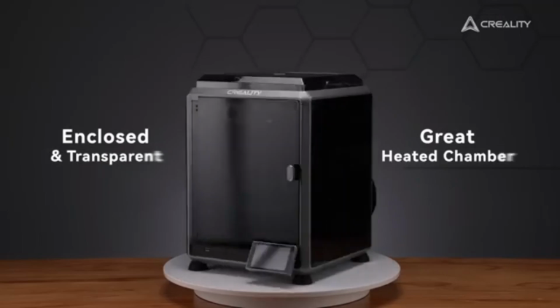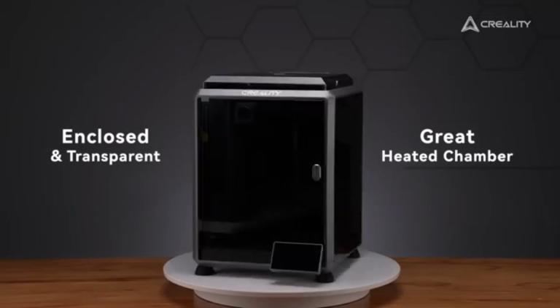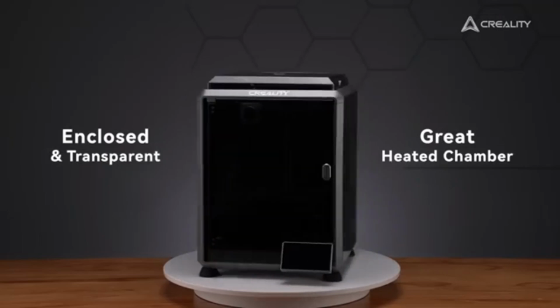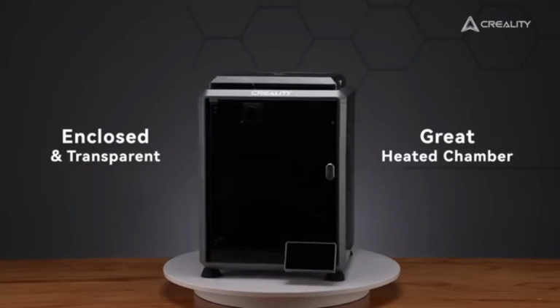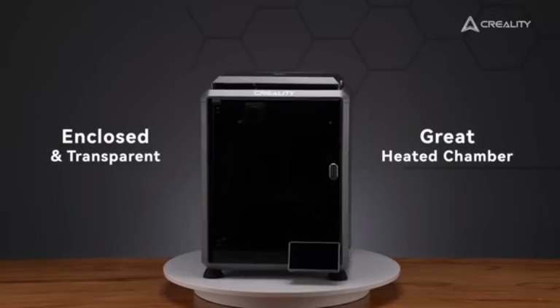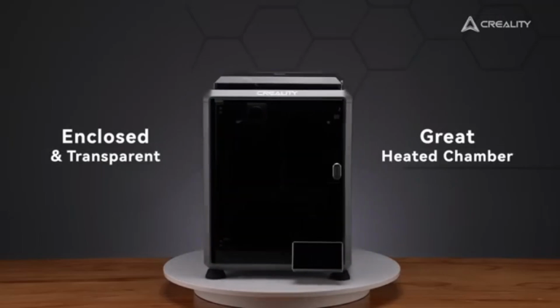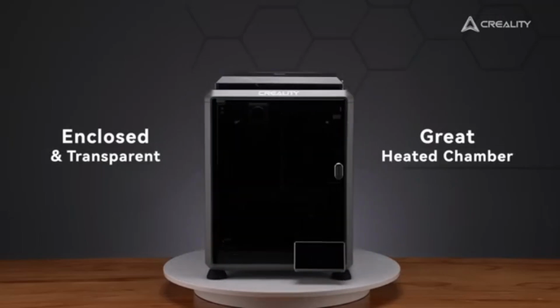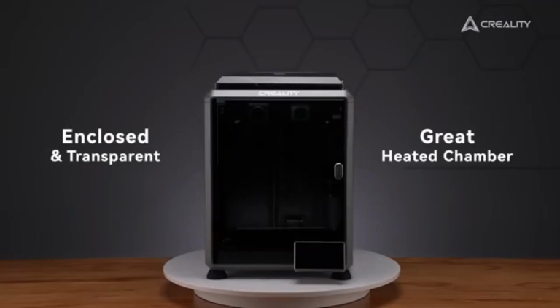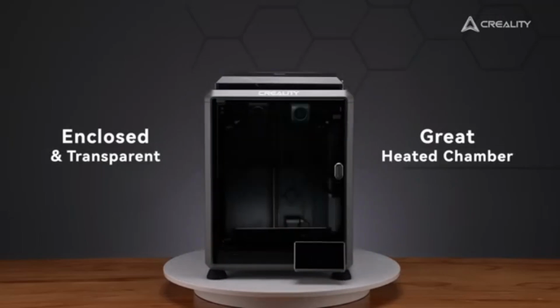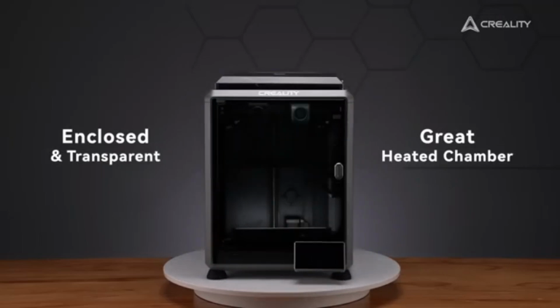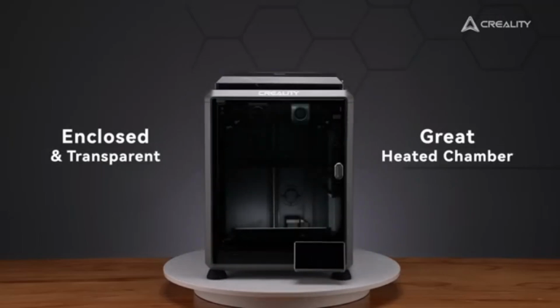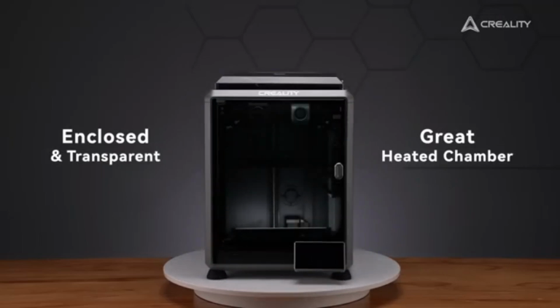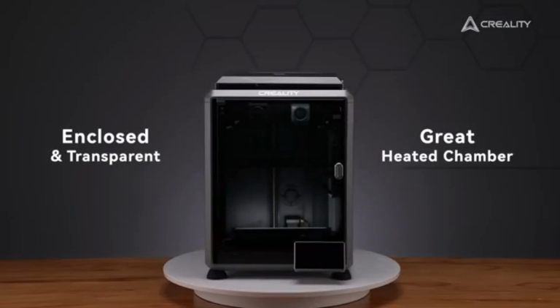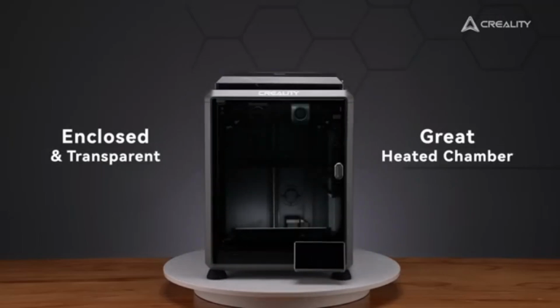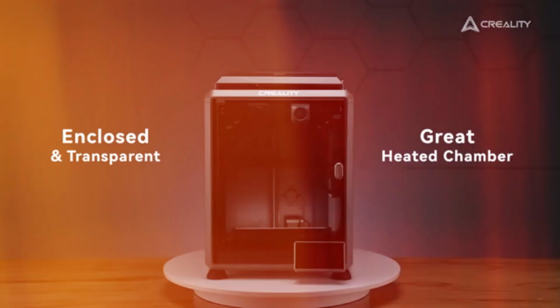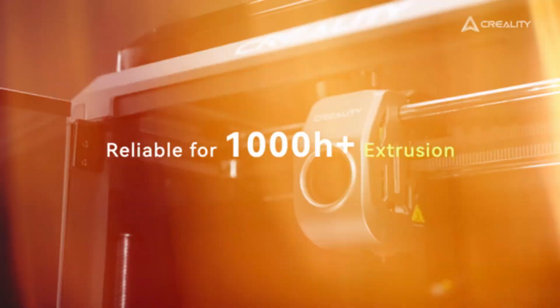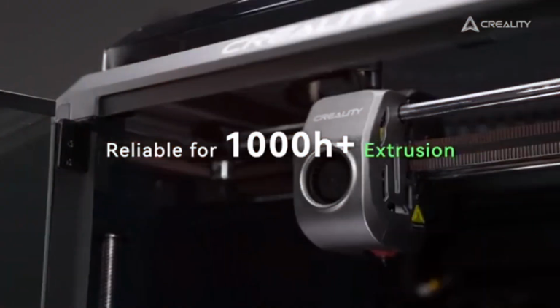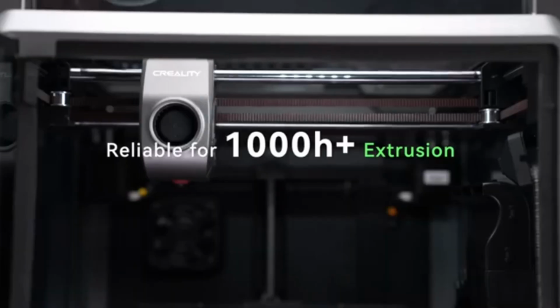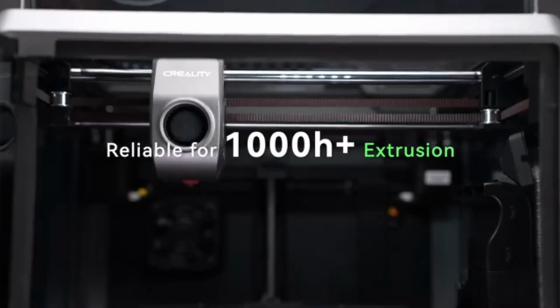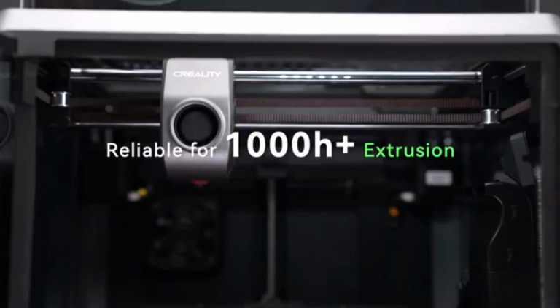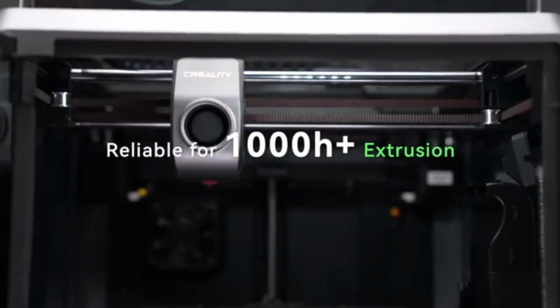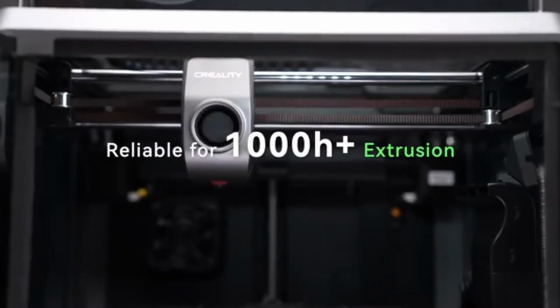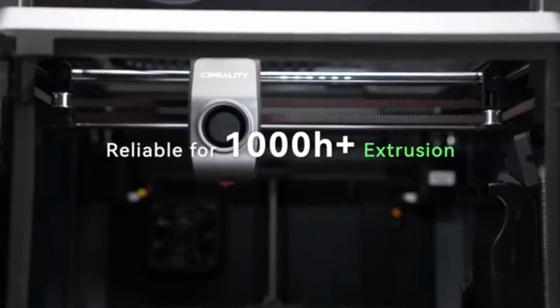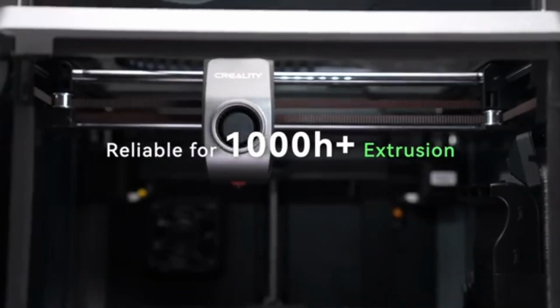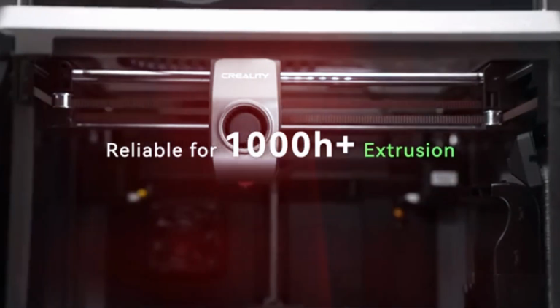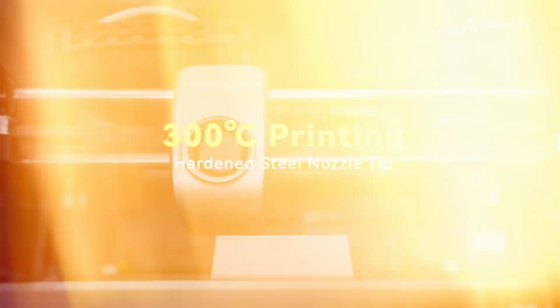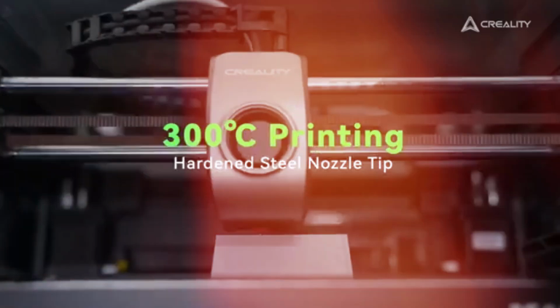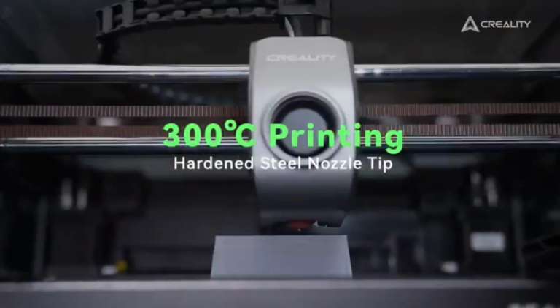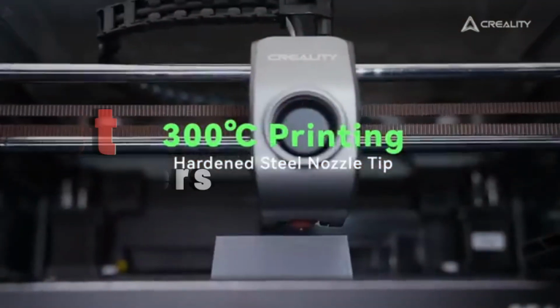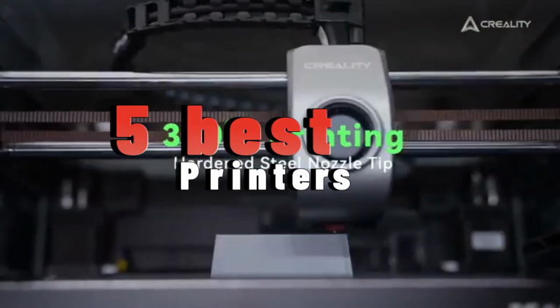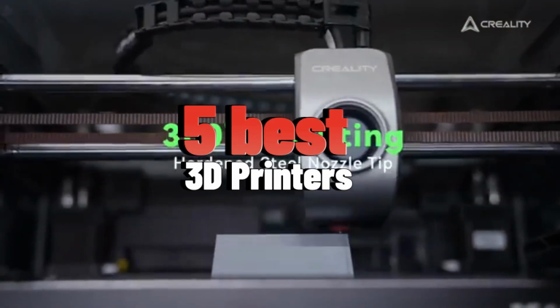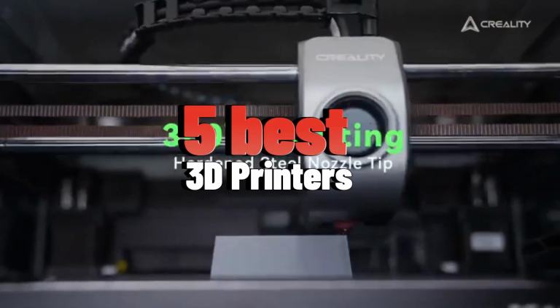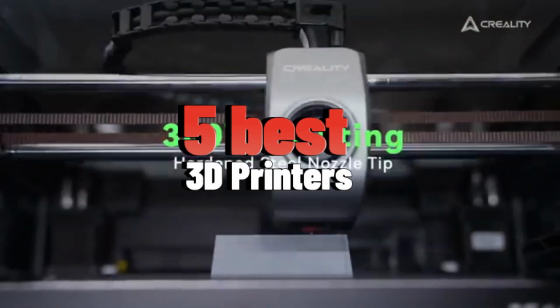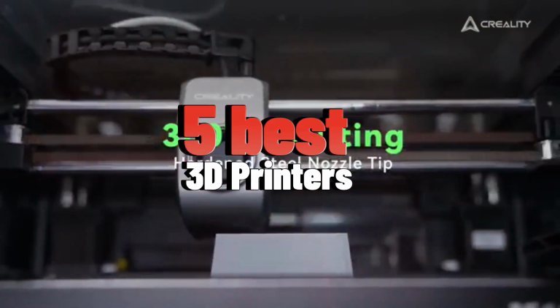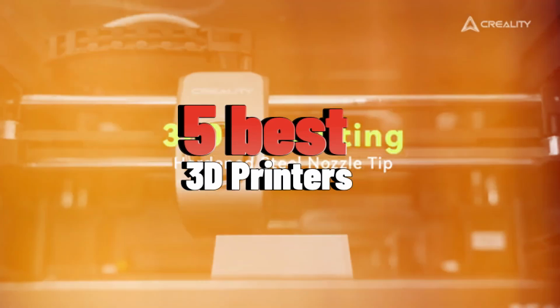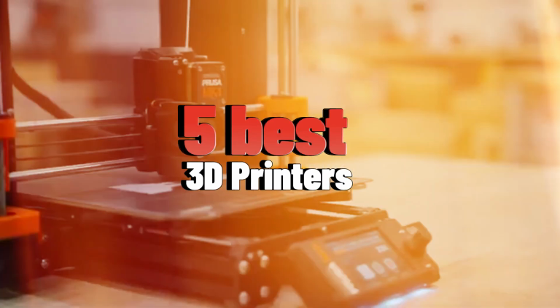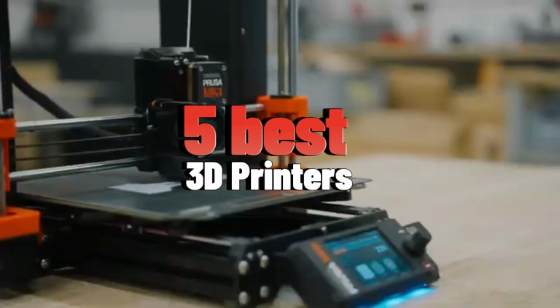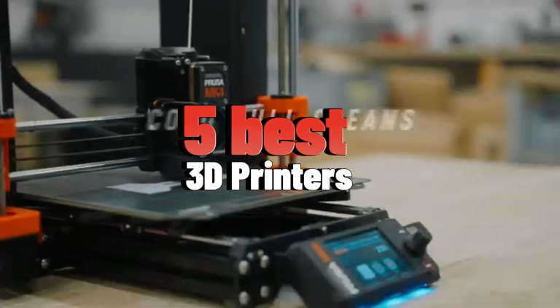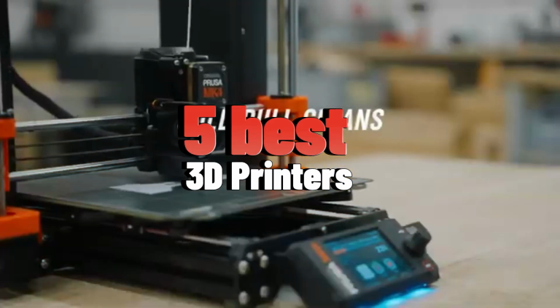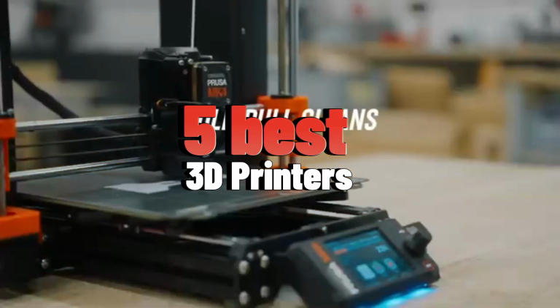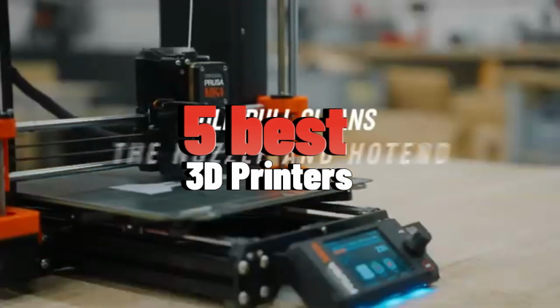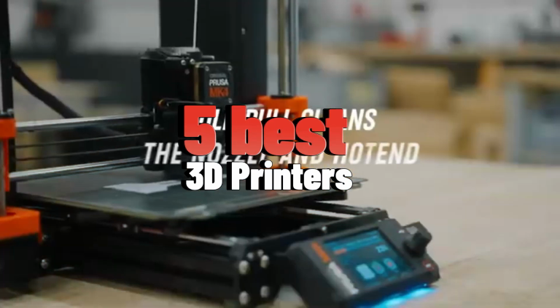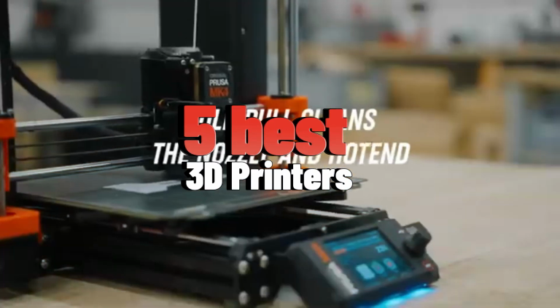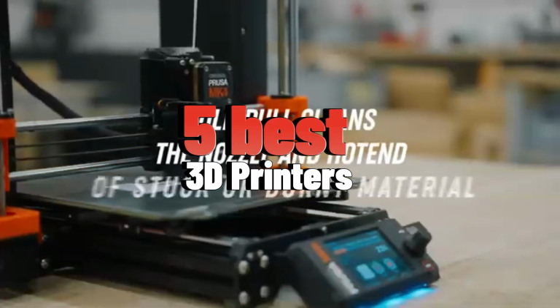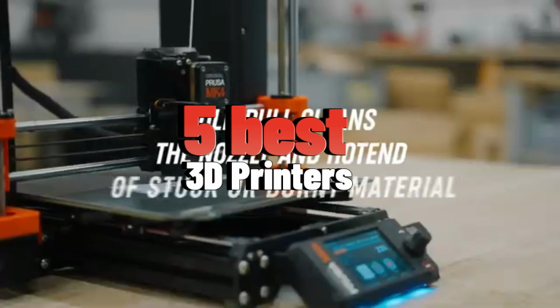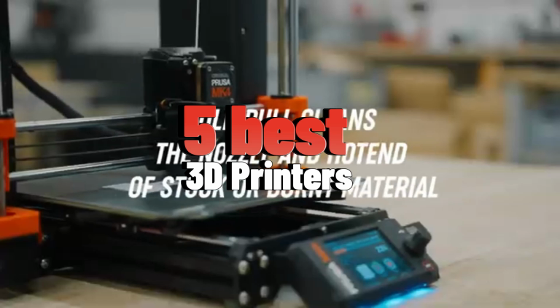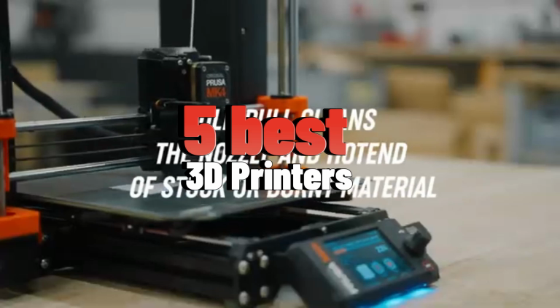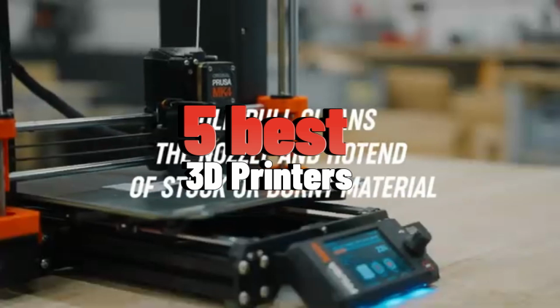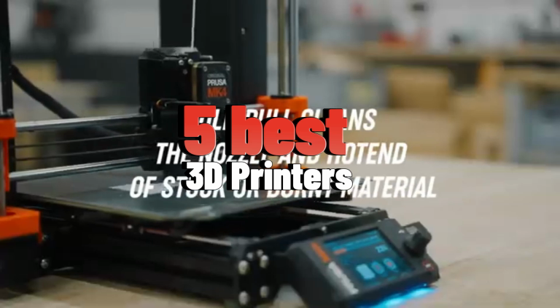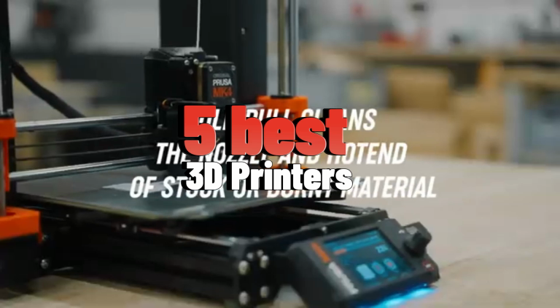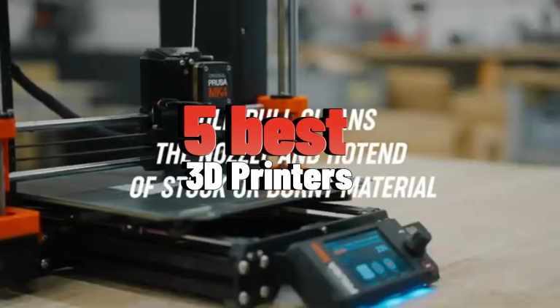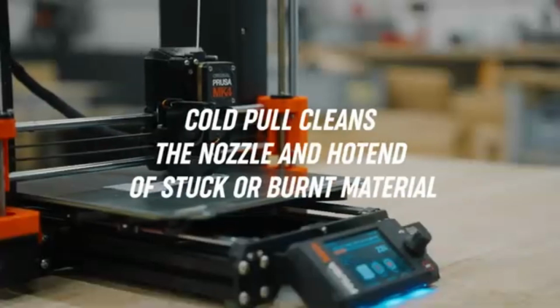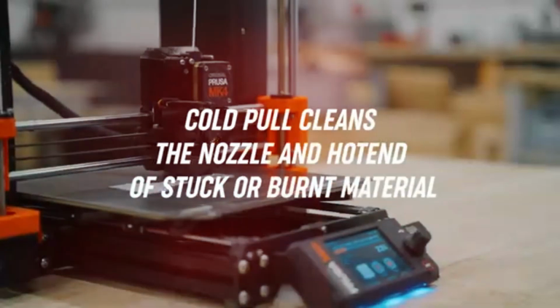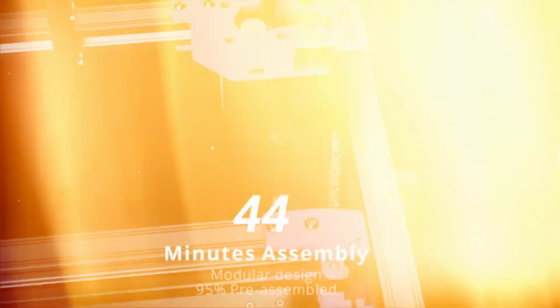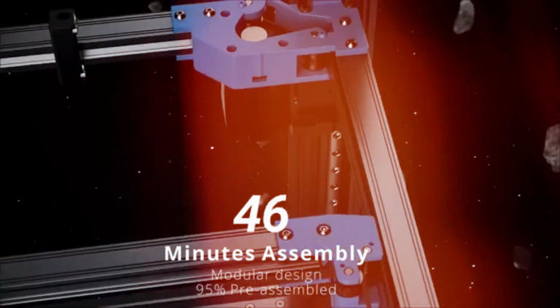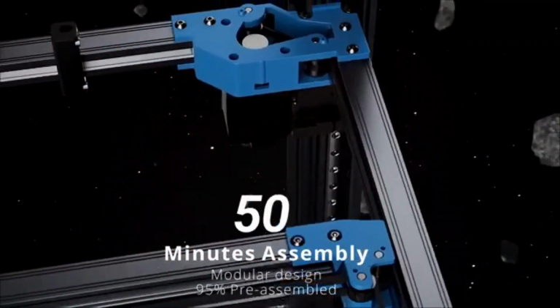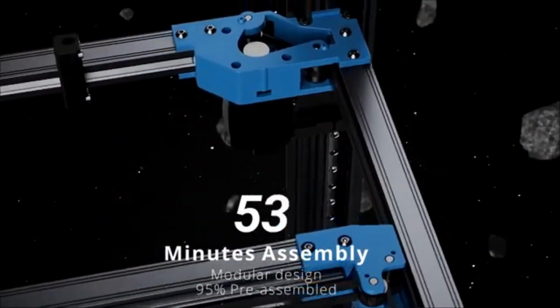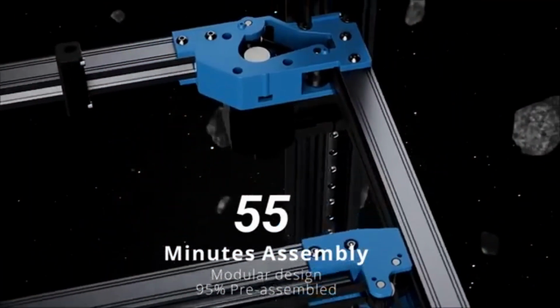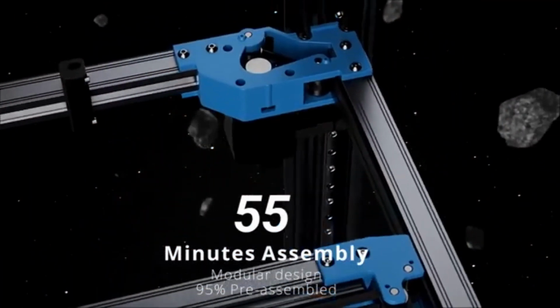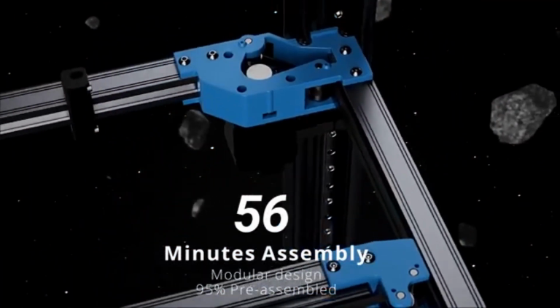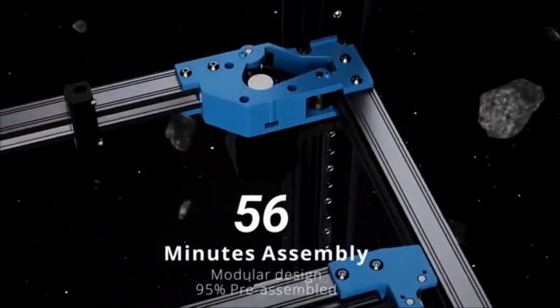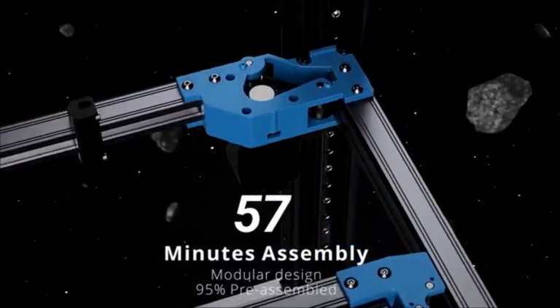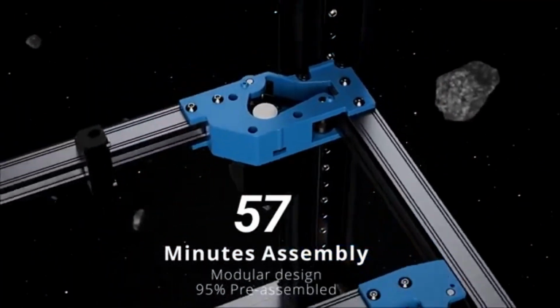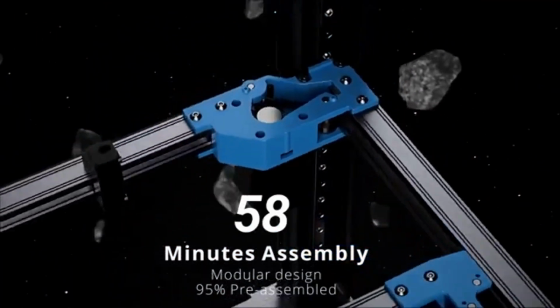Hello everyone. Today I am going to show the 5 best 3D printers you can buy in 2025.